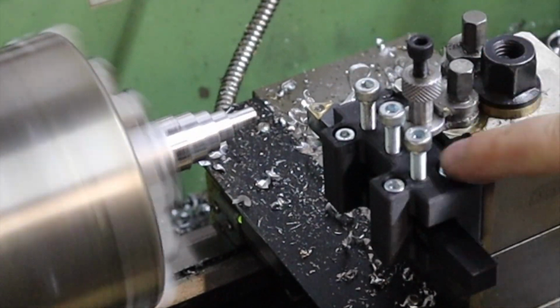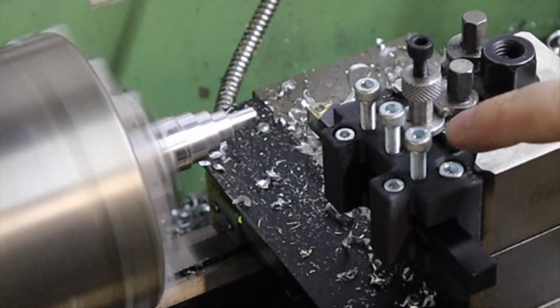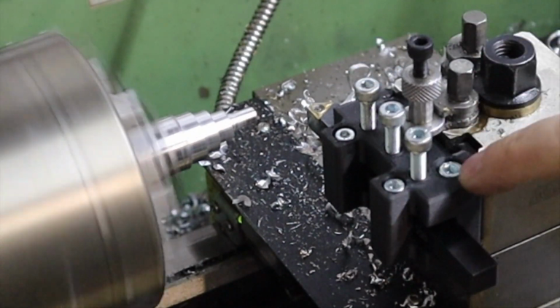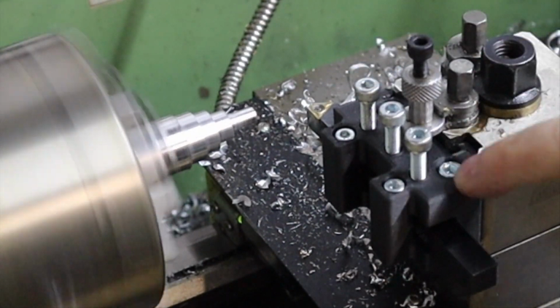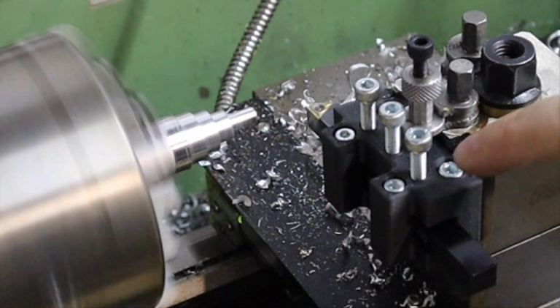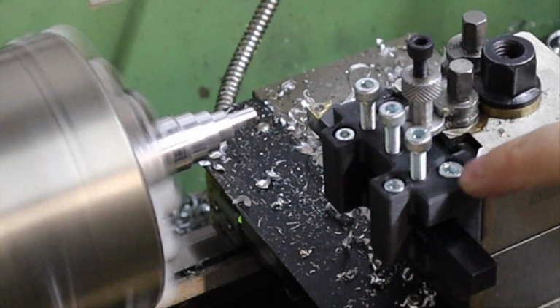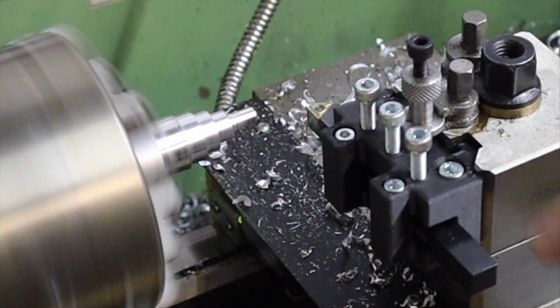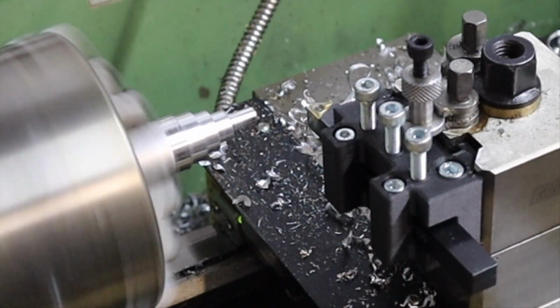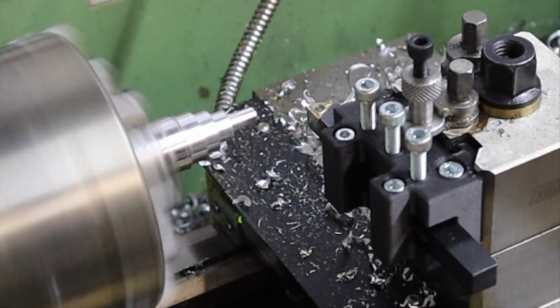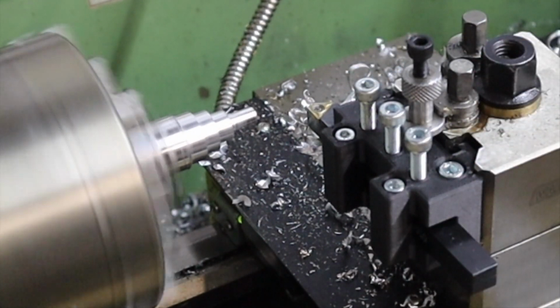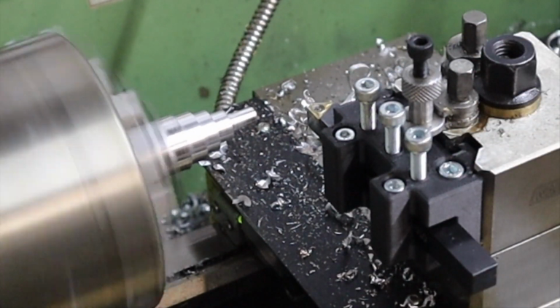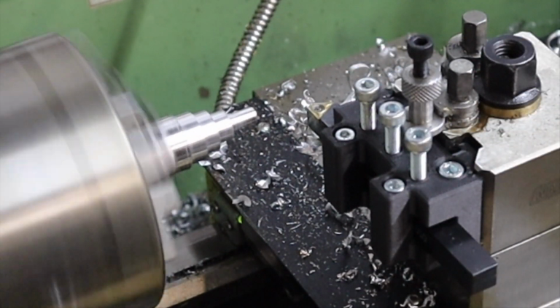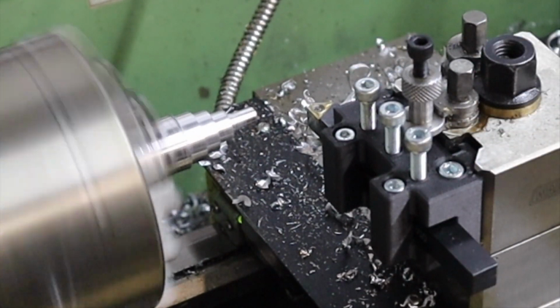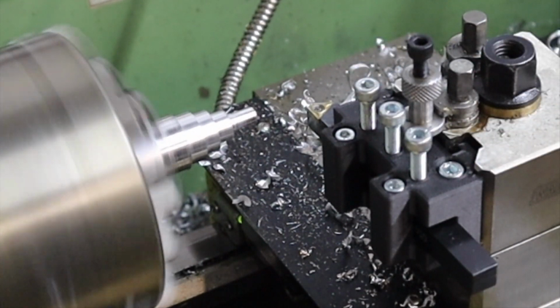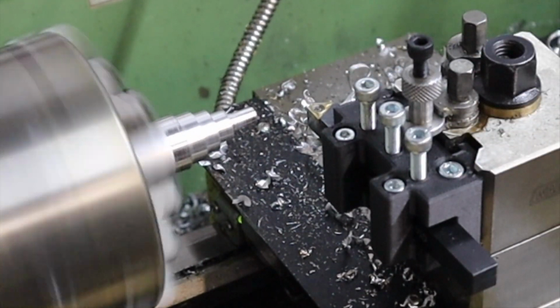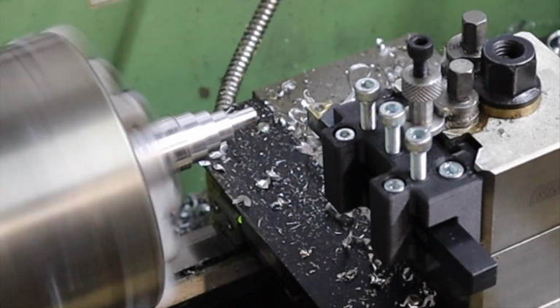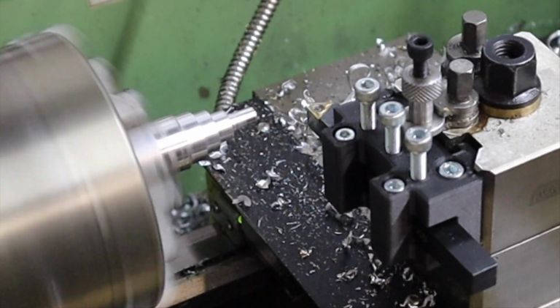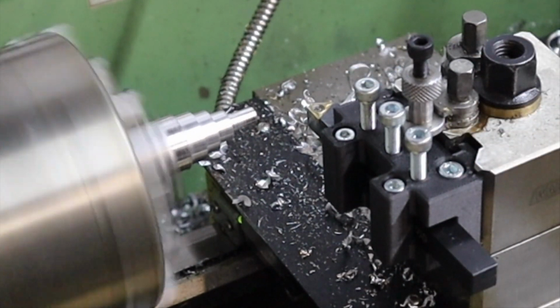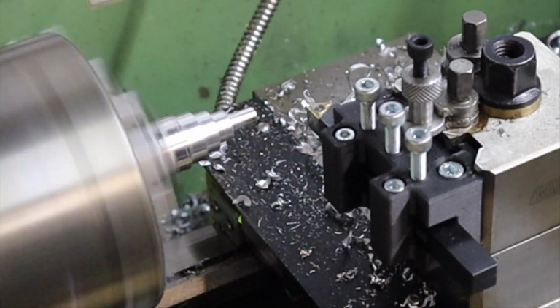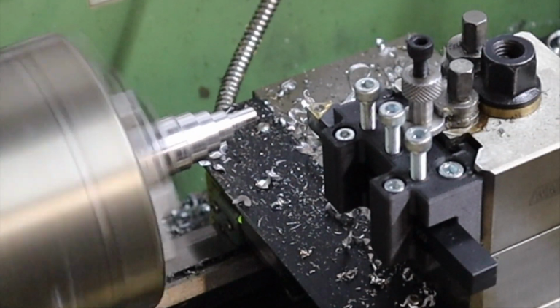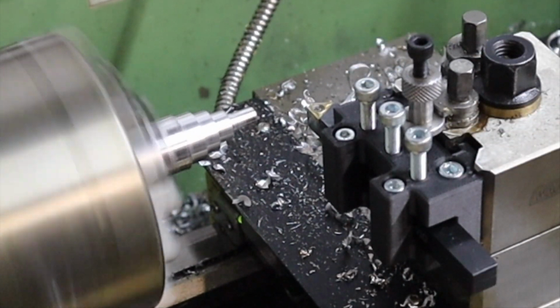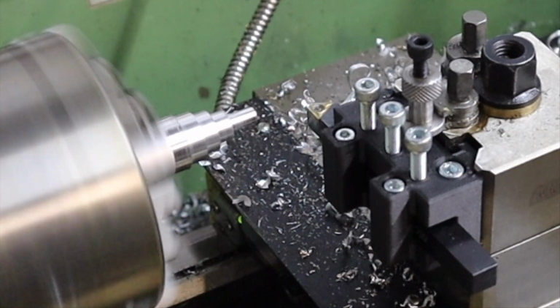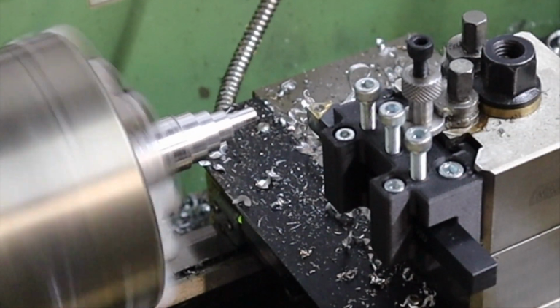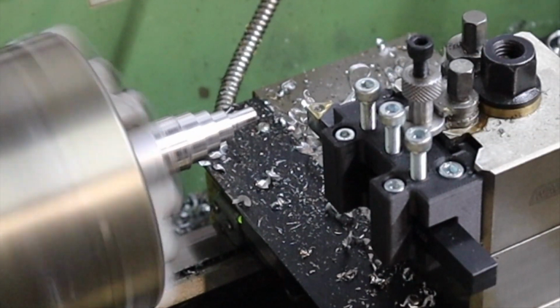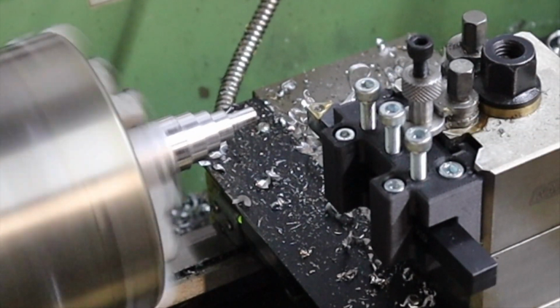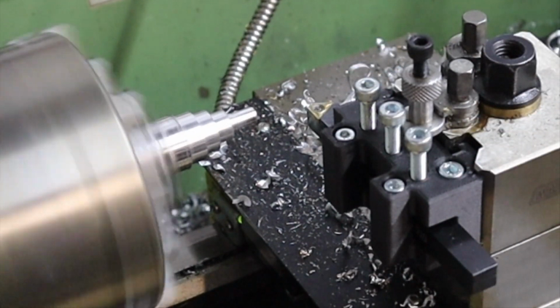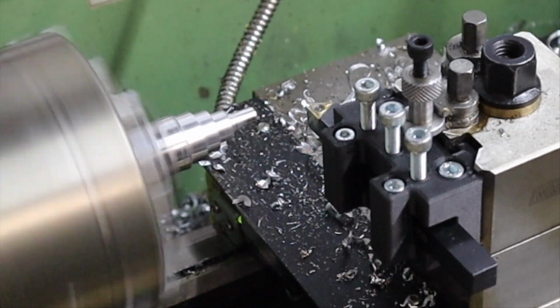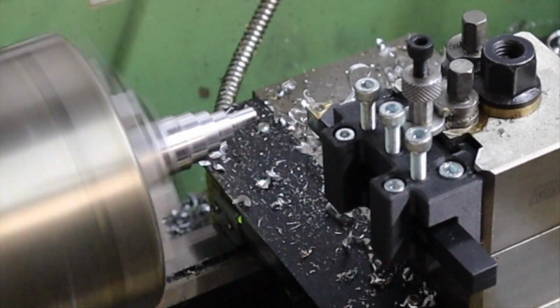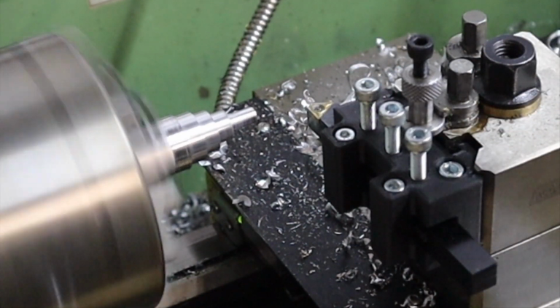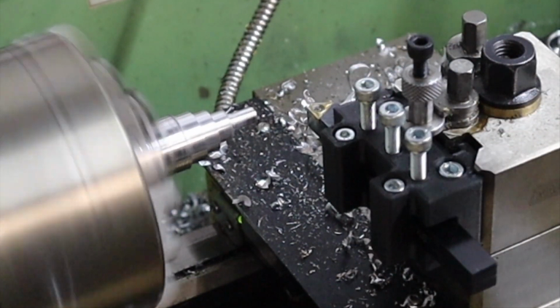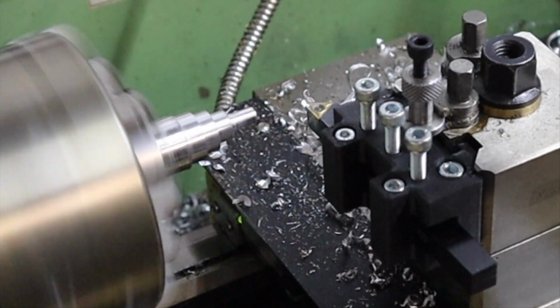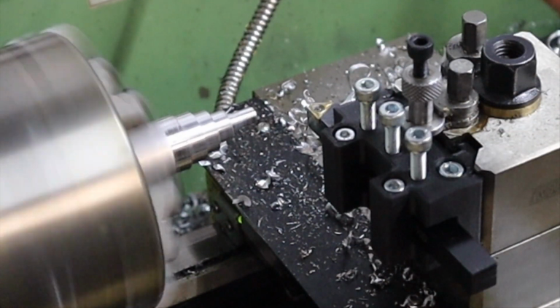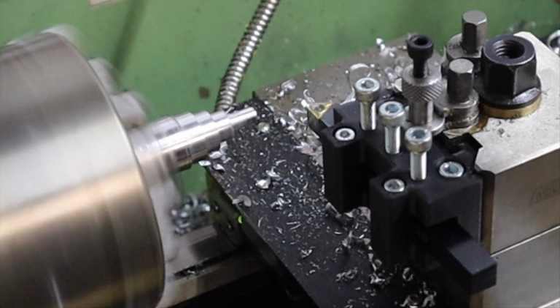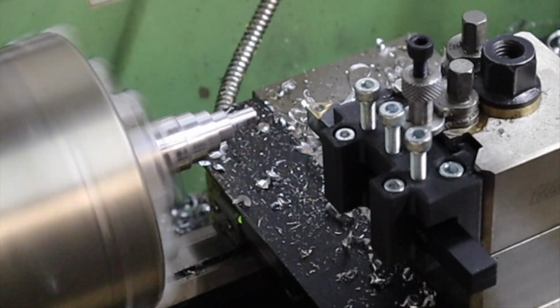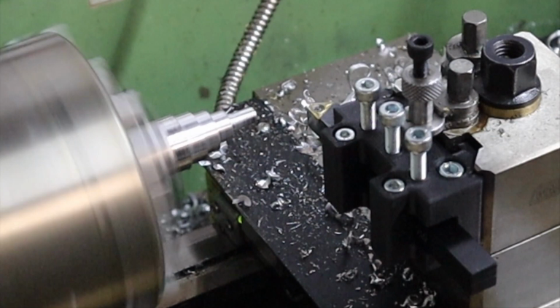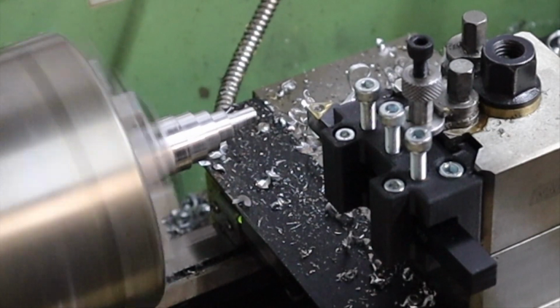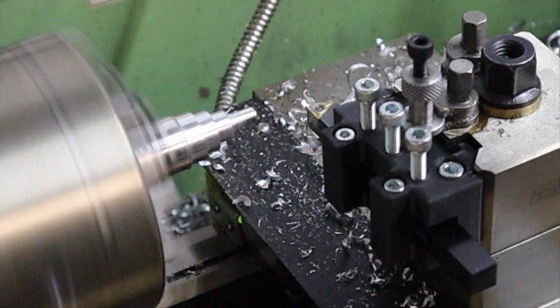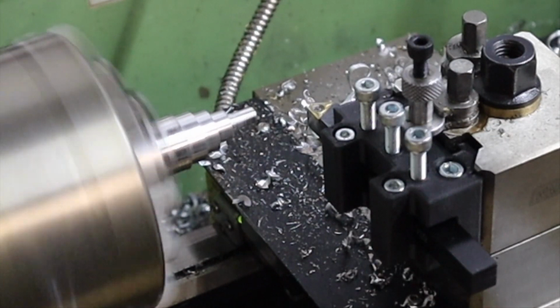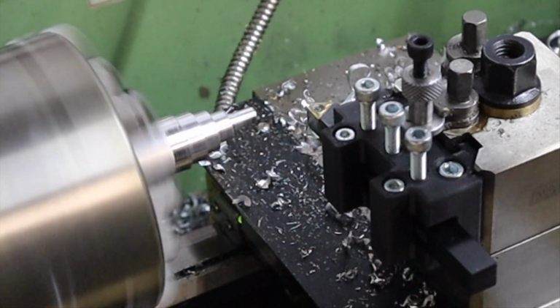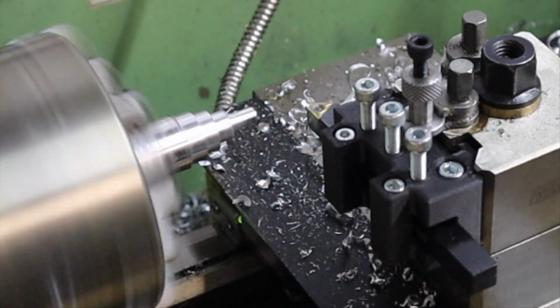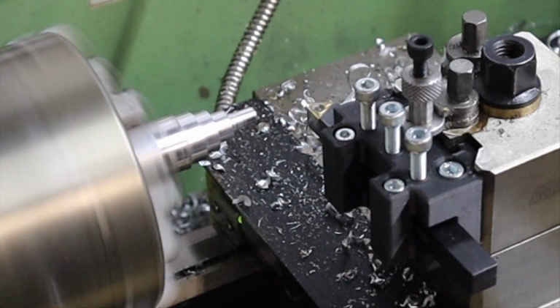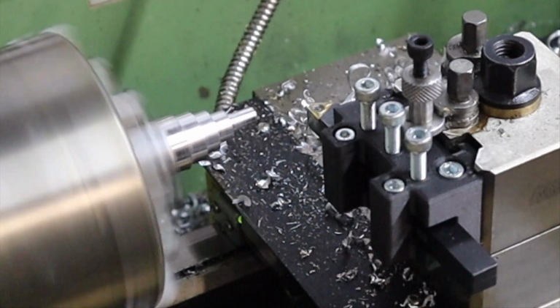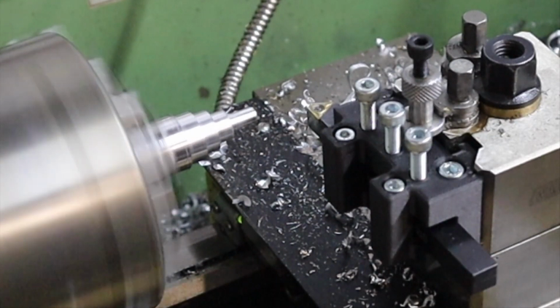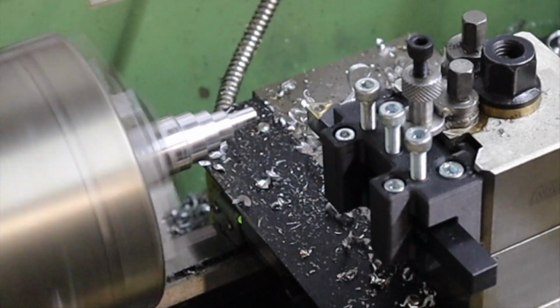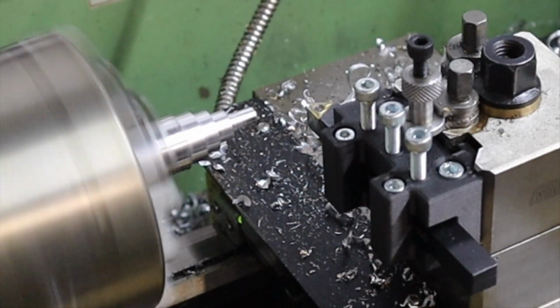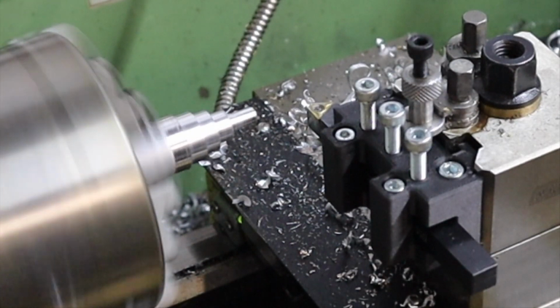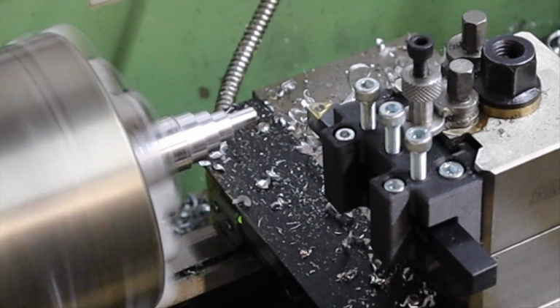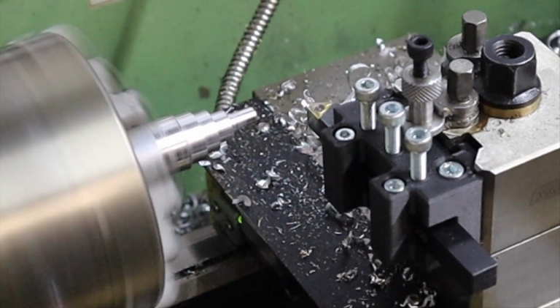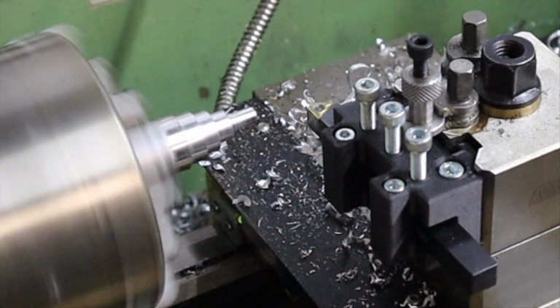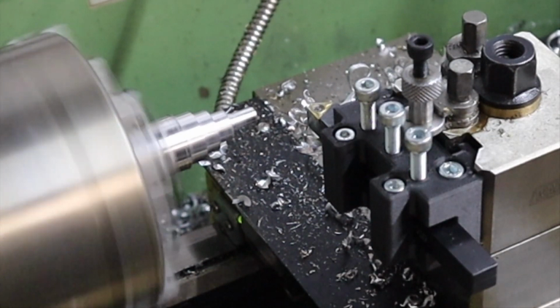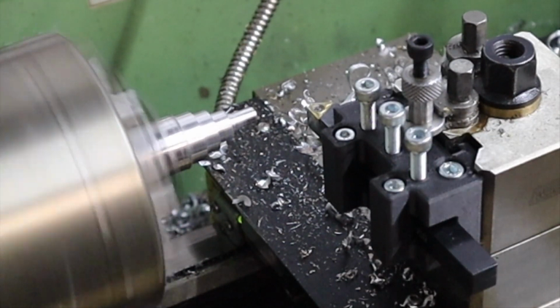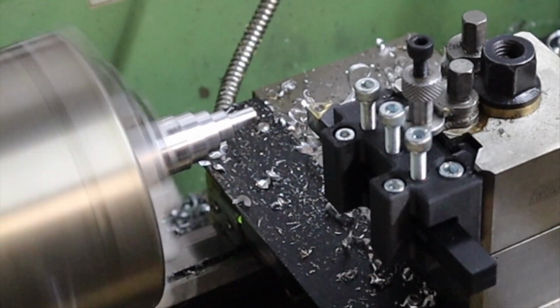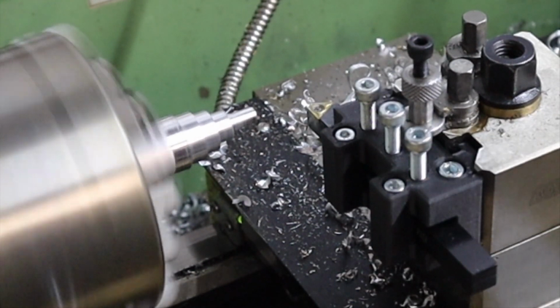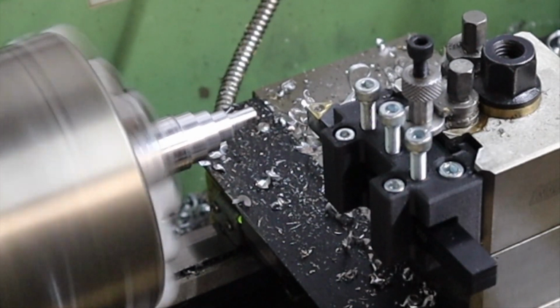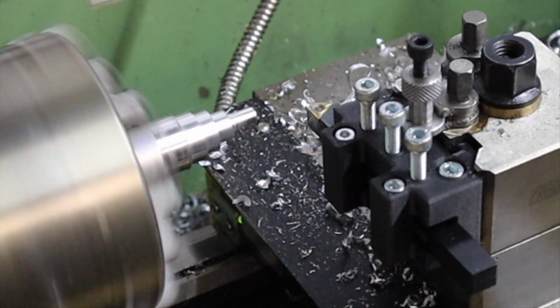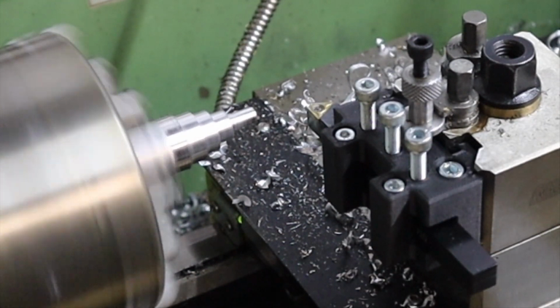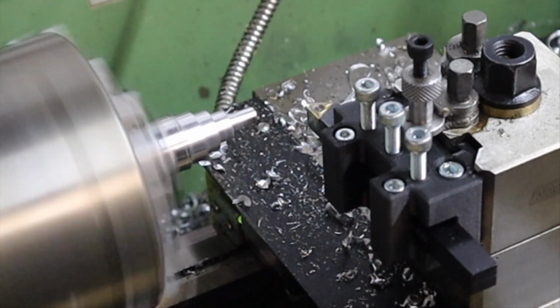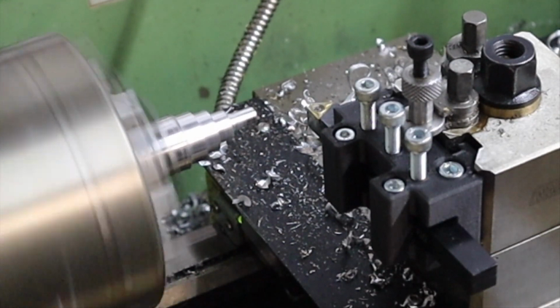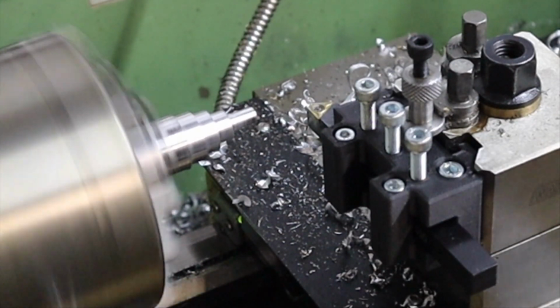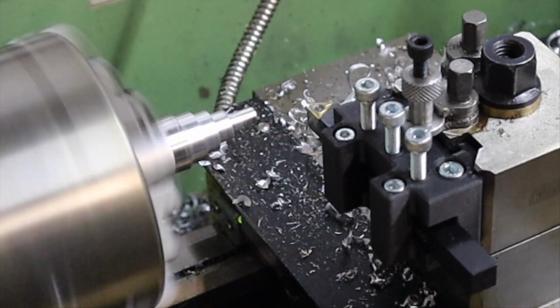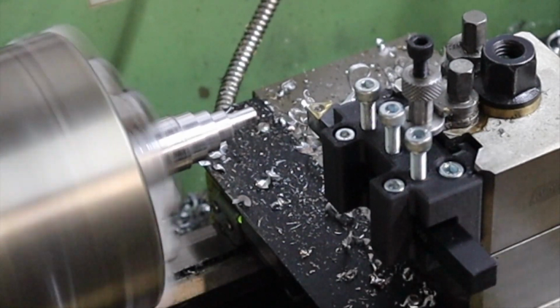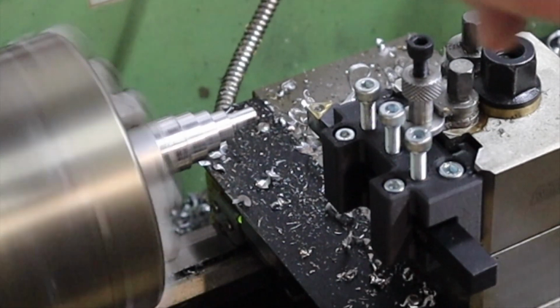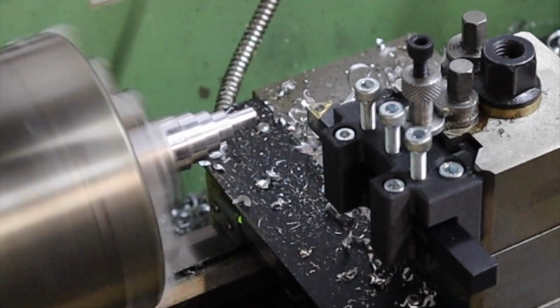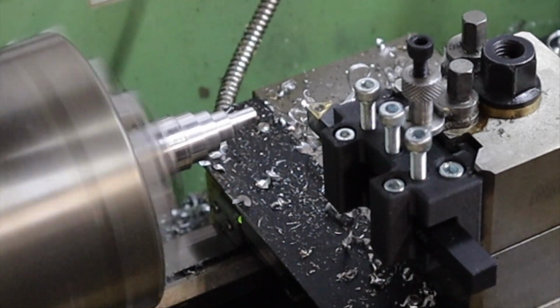The holder may have failed there. Let's take it all out, take it over to the bench and give it a good examination.